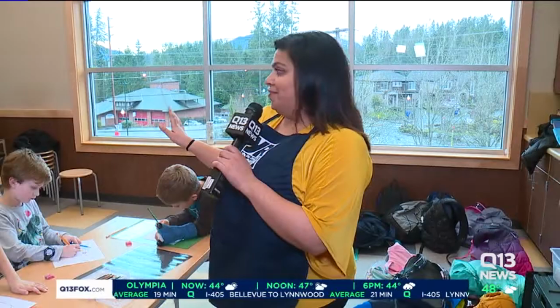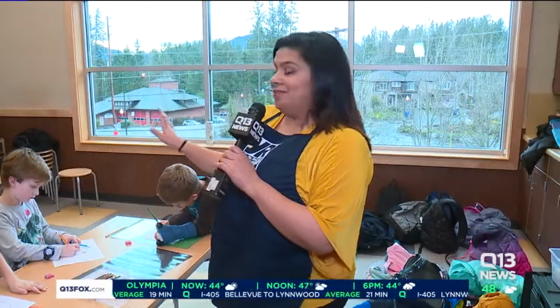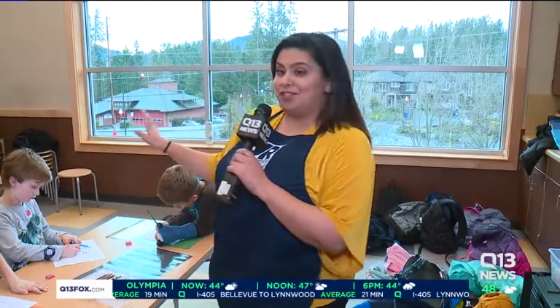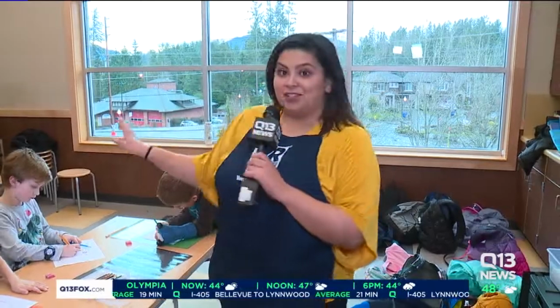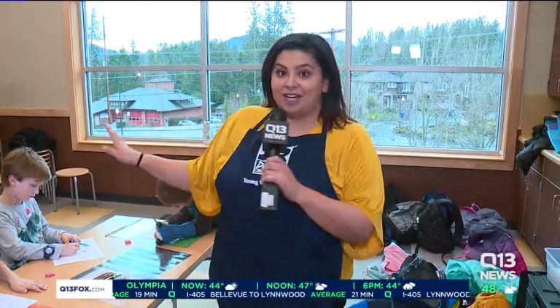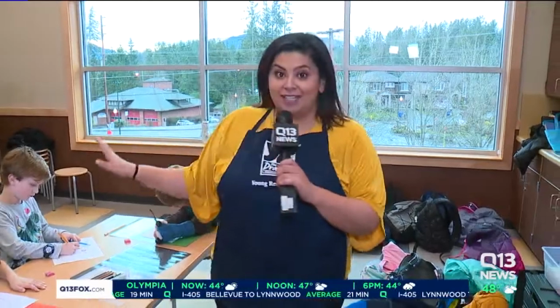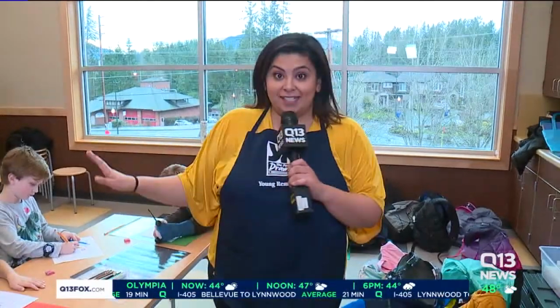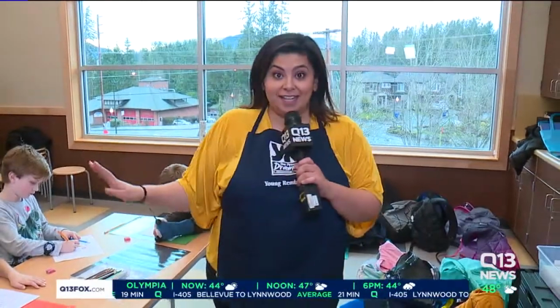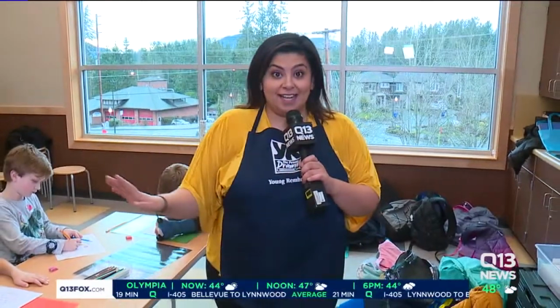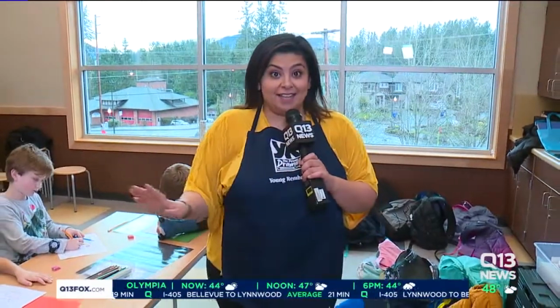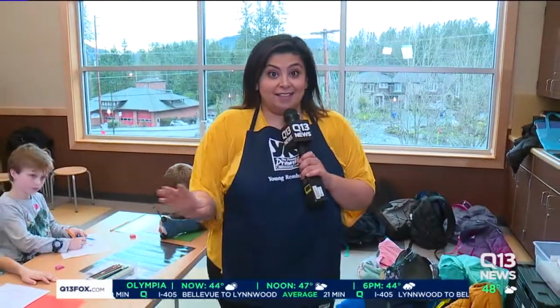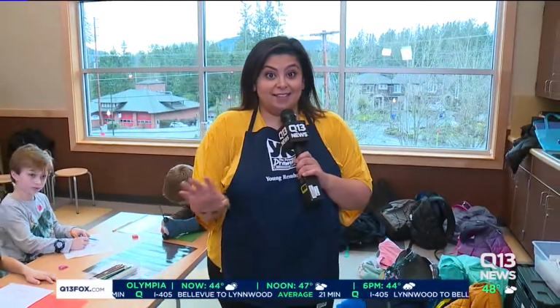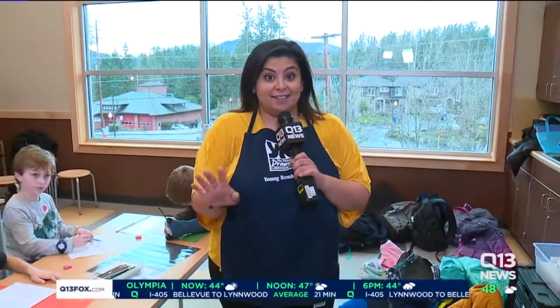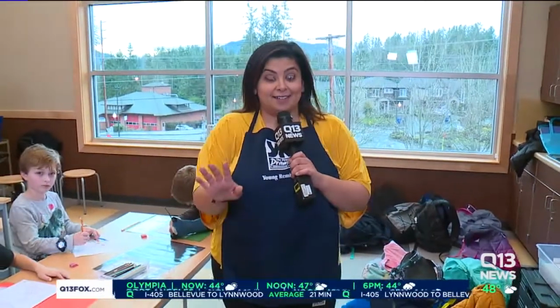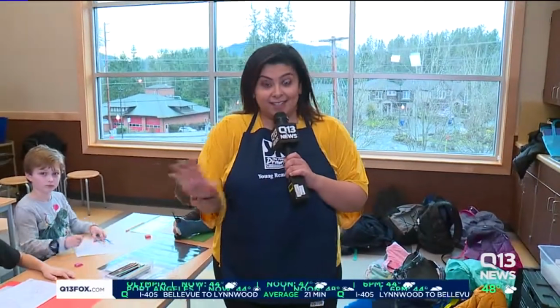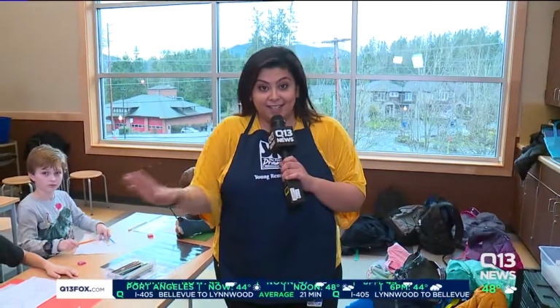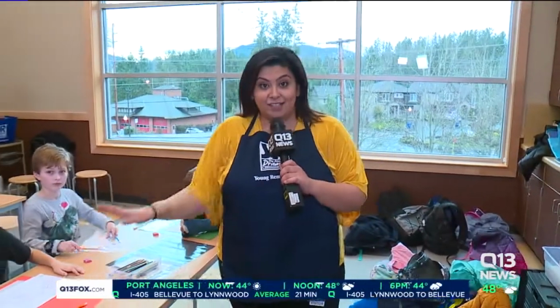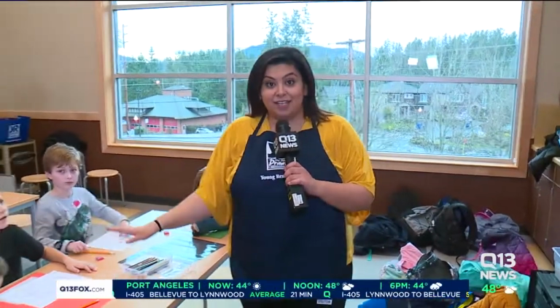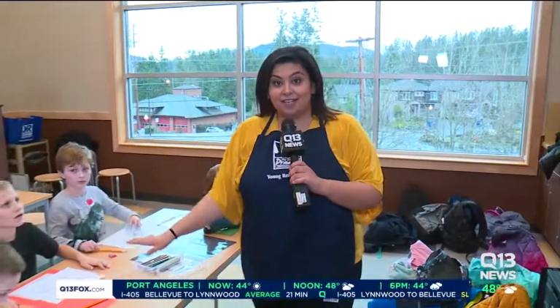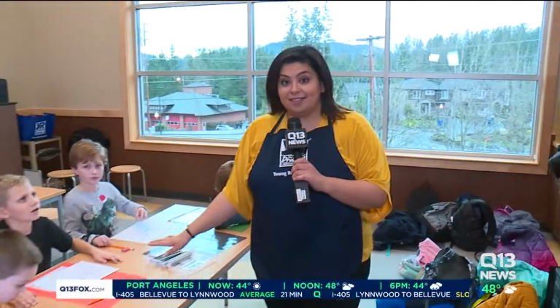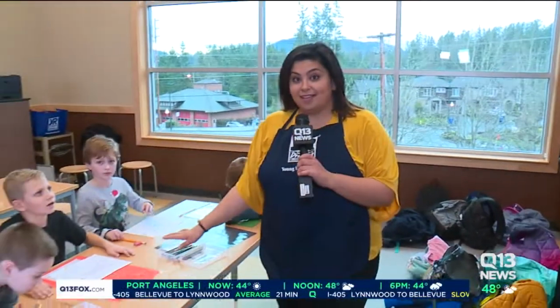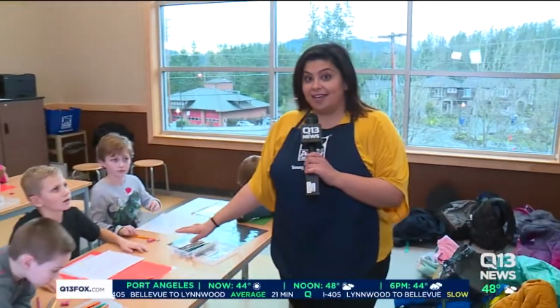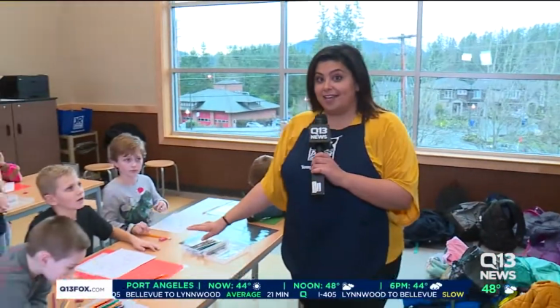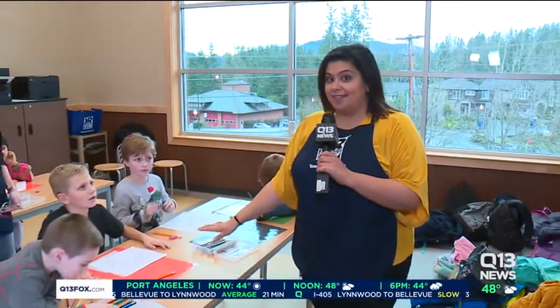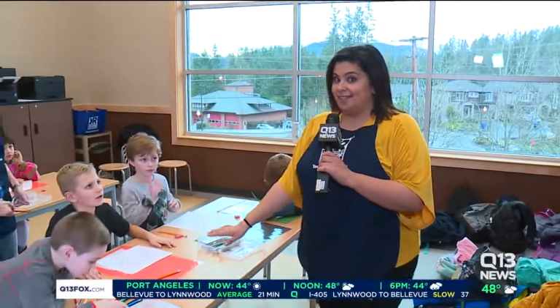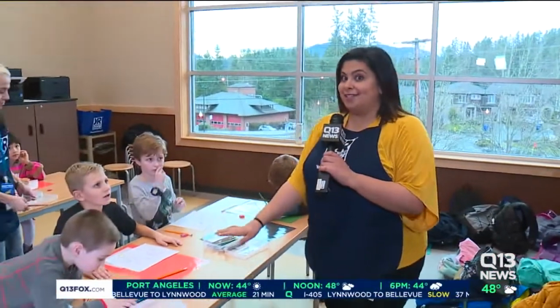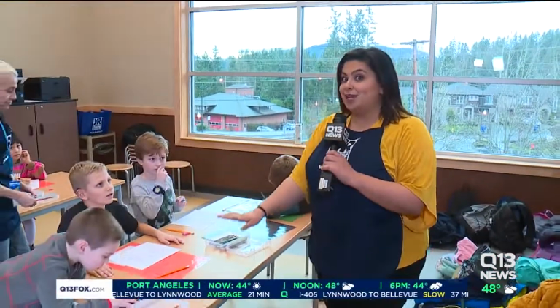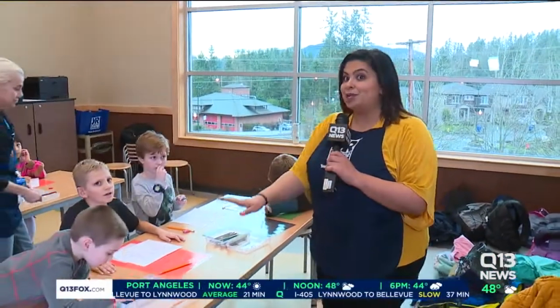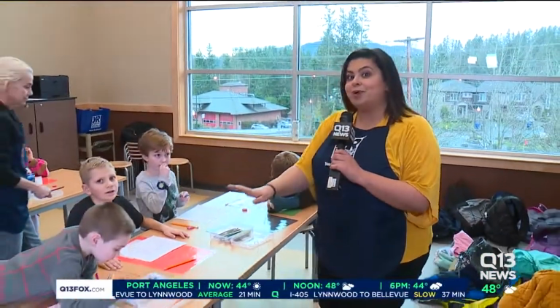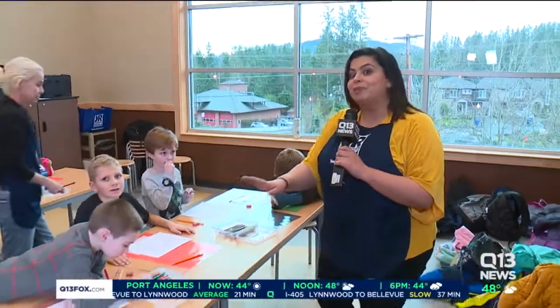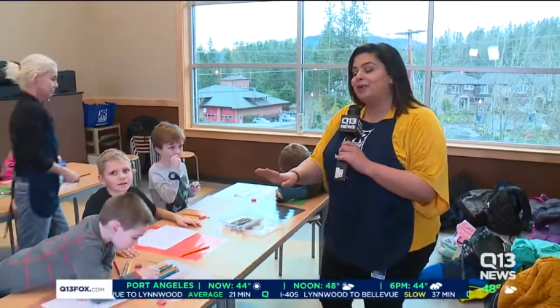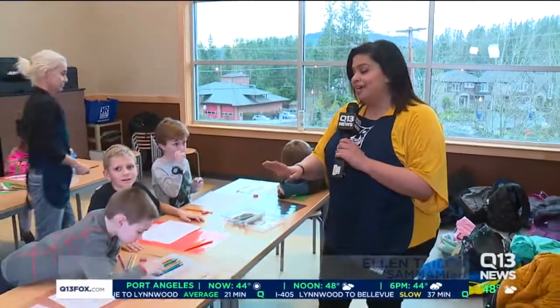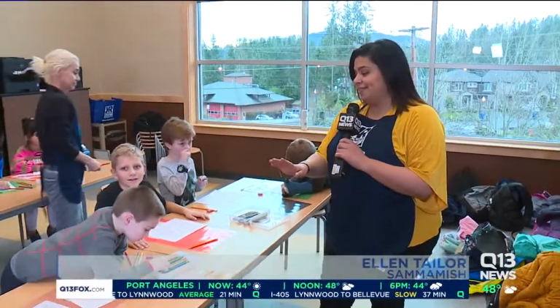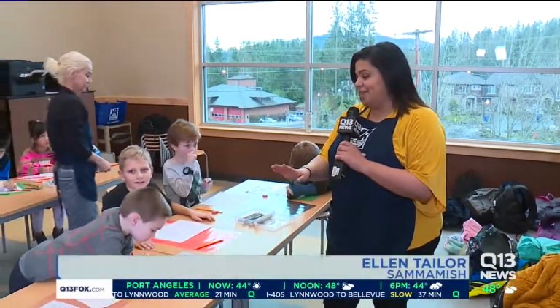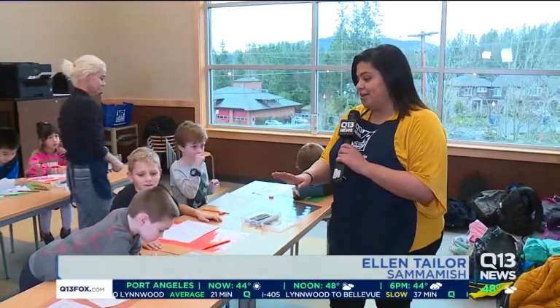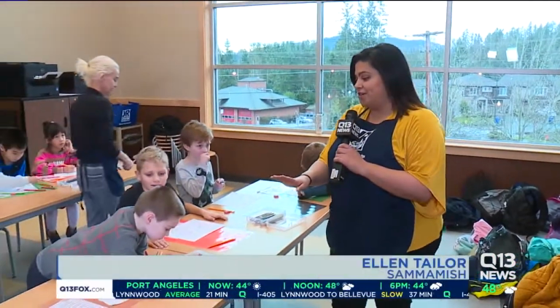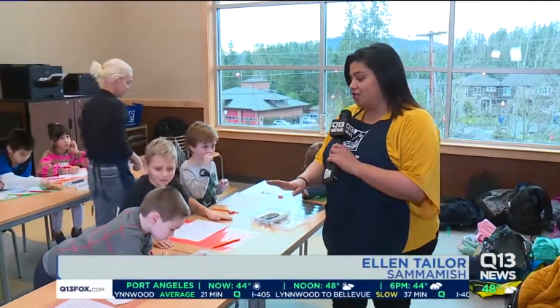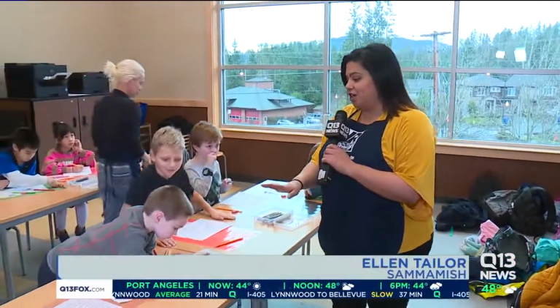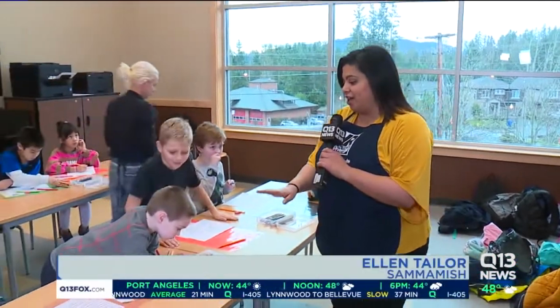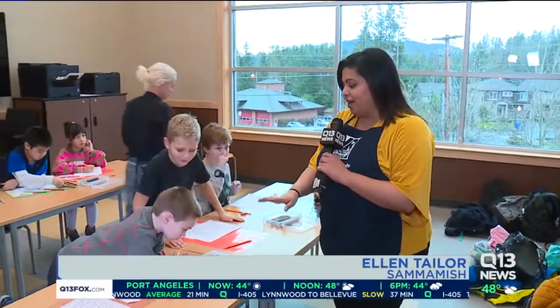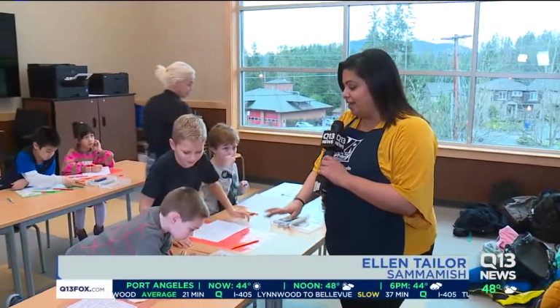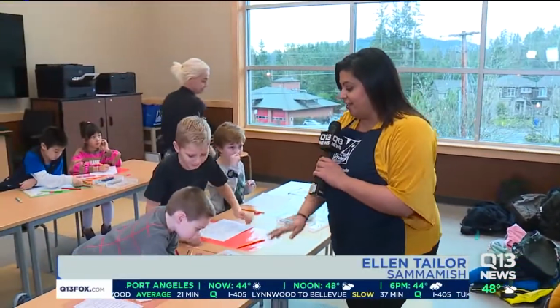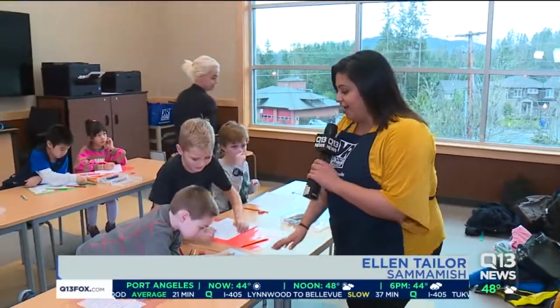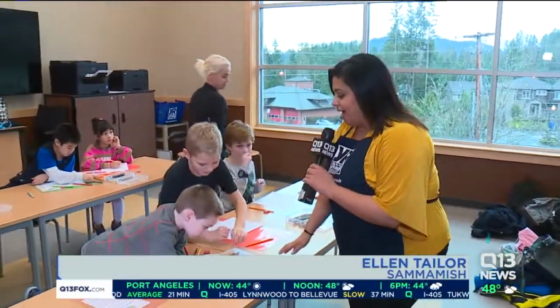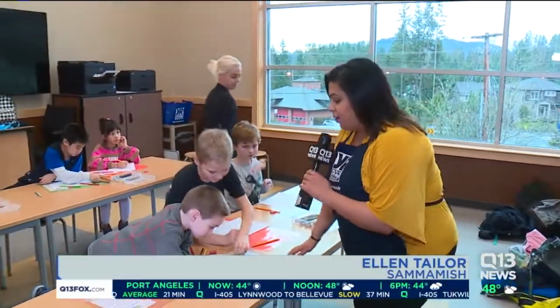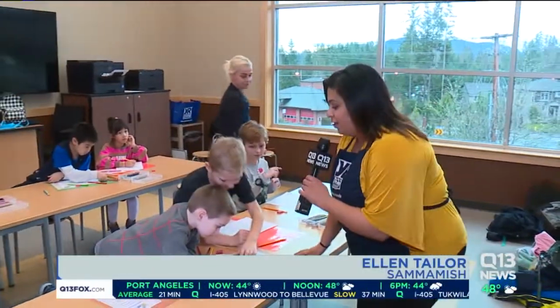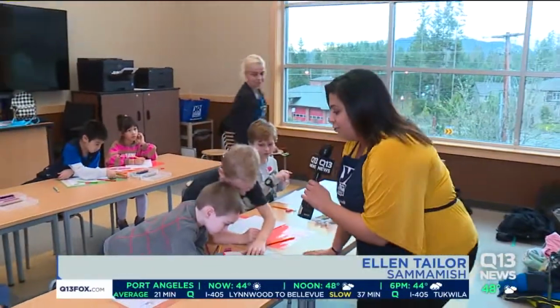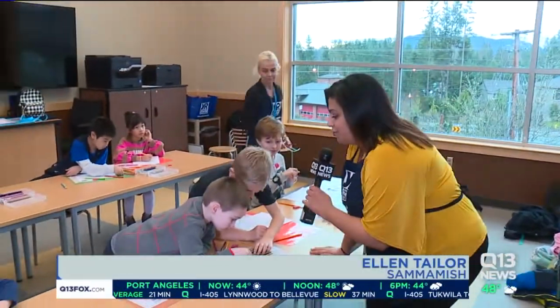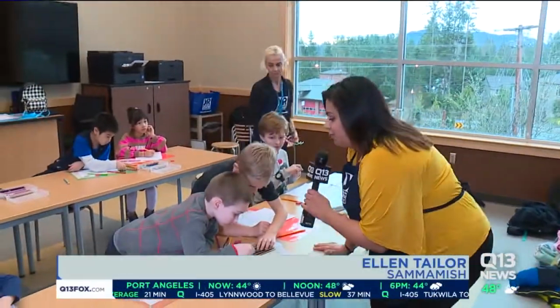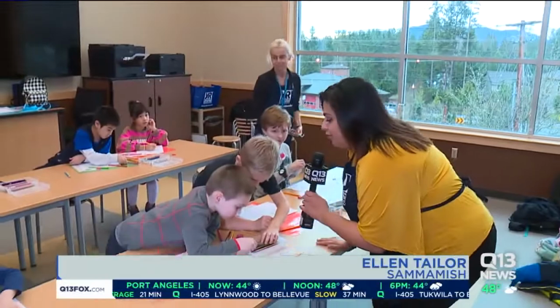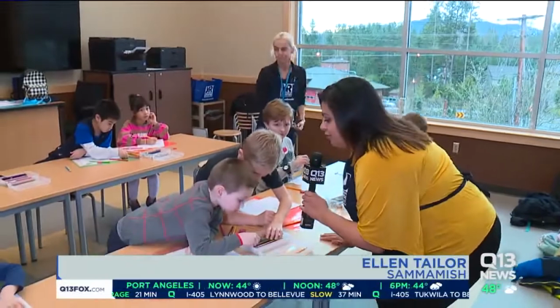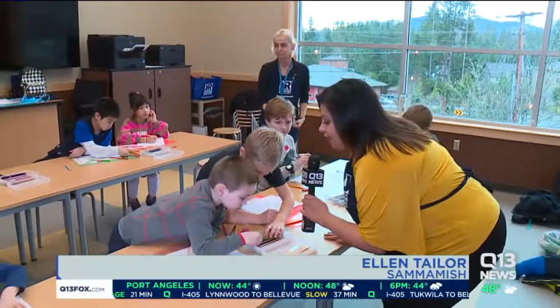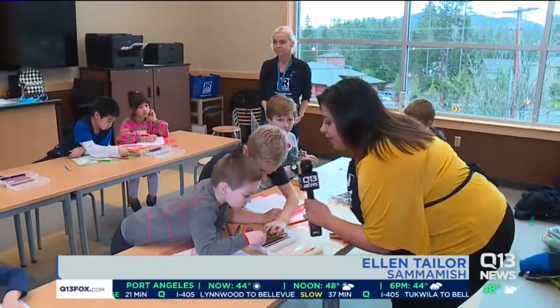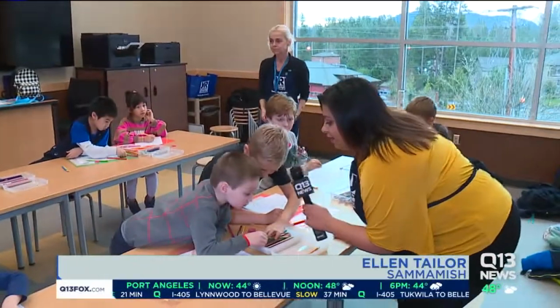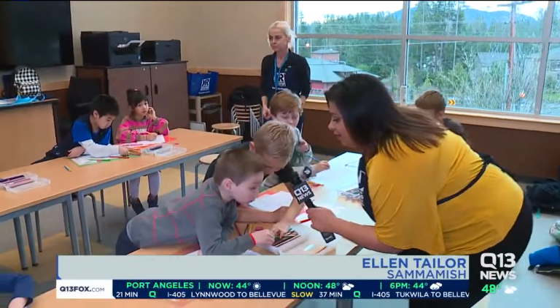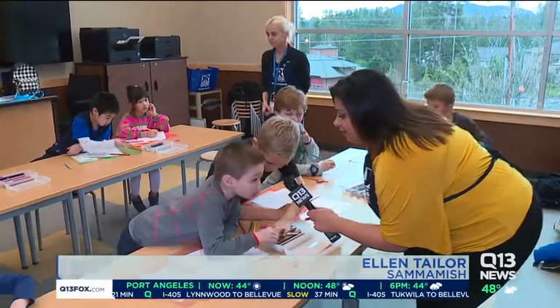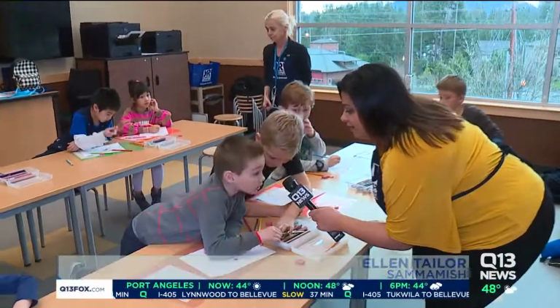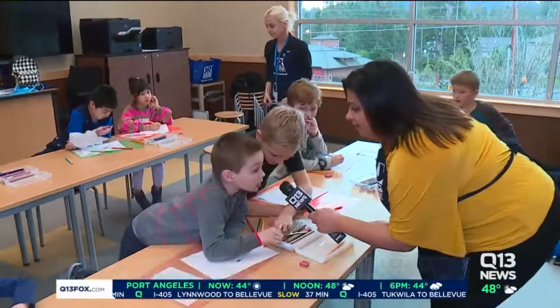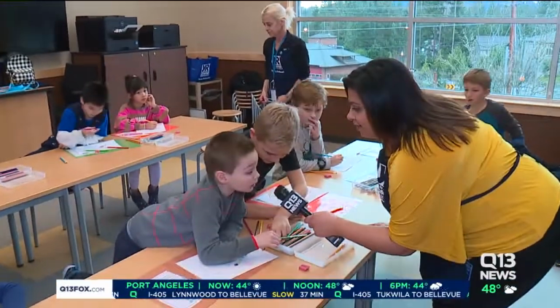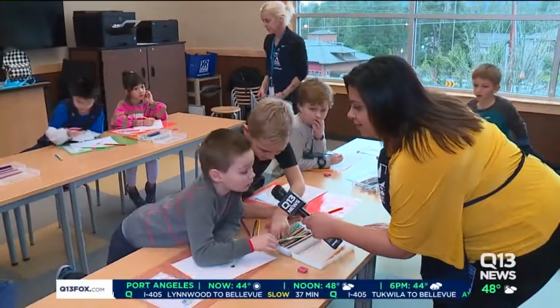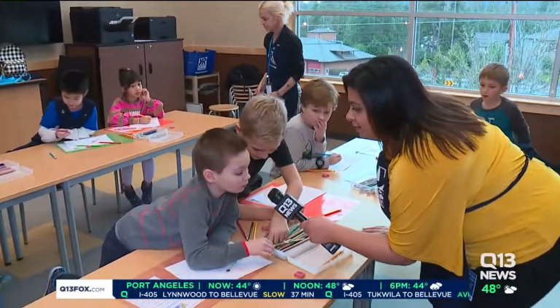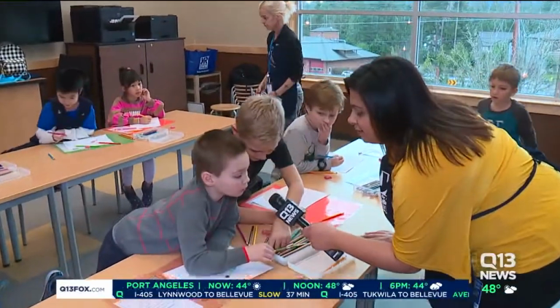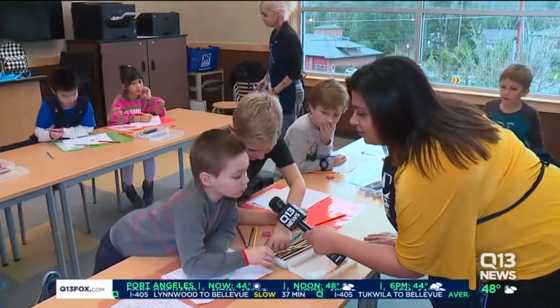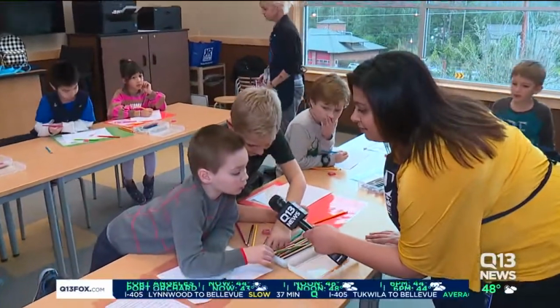Miss Tracy is teaching these kids, these young Rembrandts, how to draw. Elliot, how are you doing over here? I'm good.